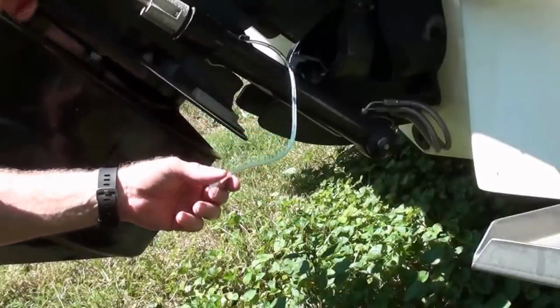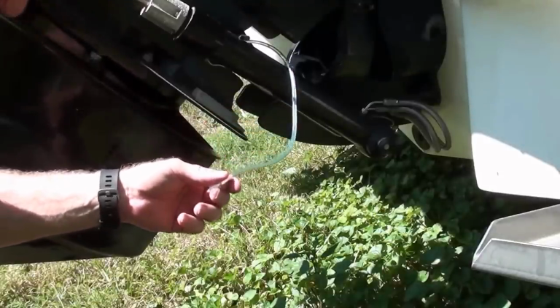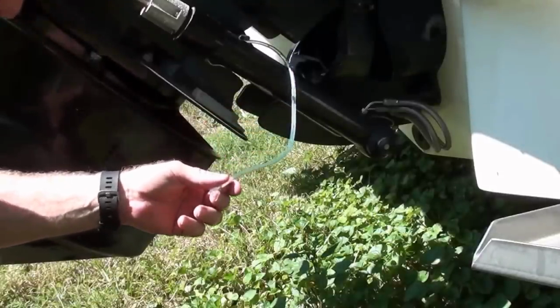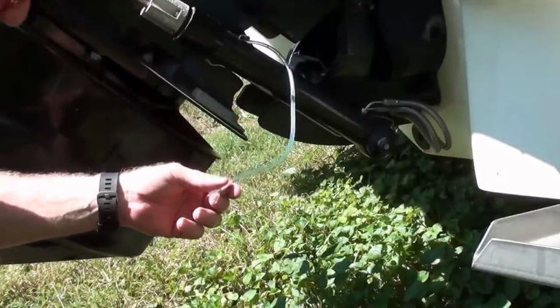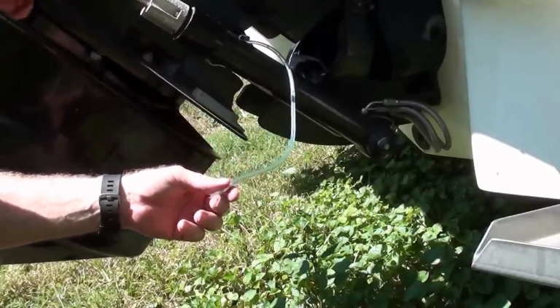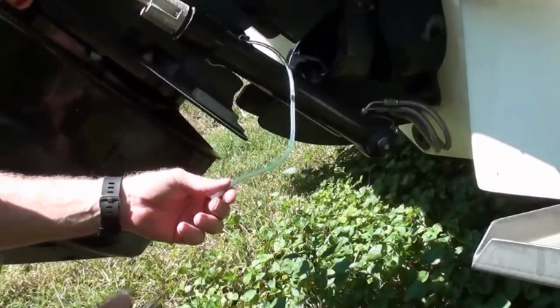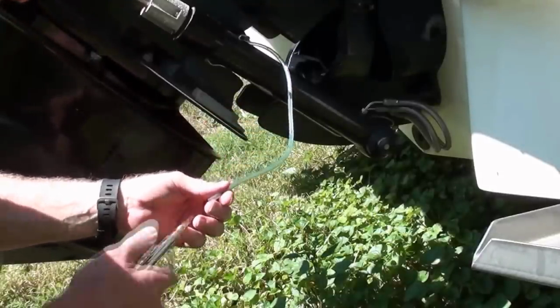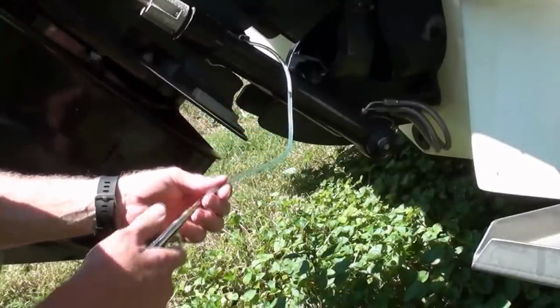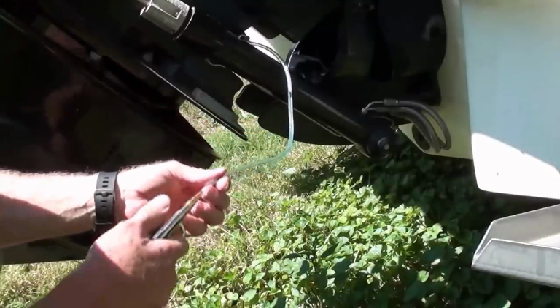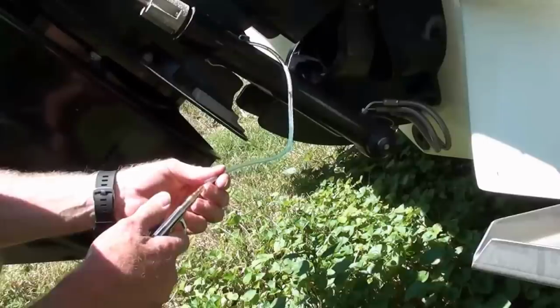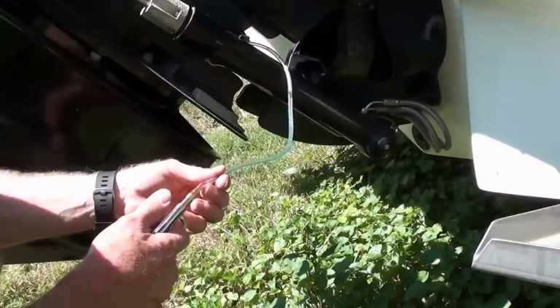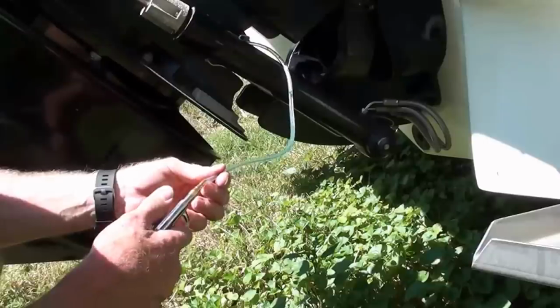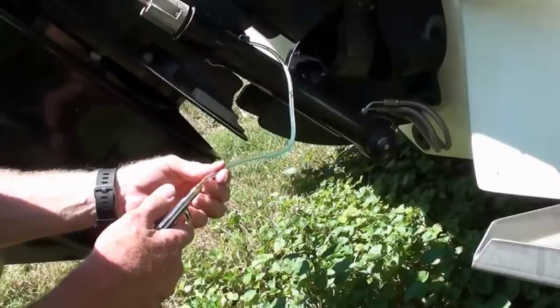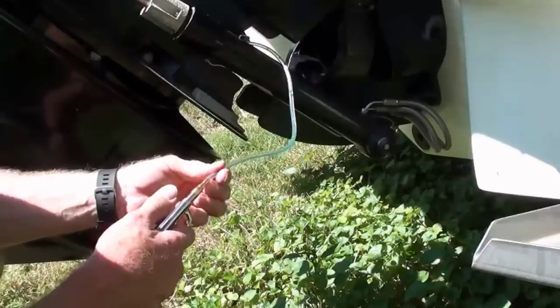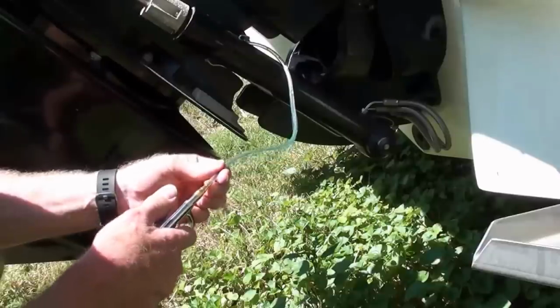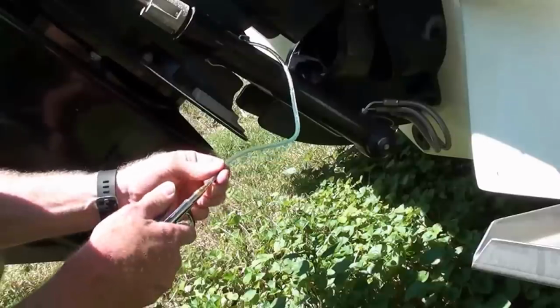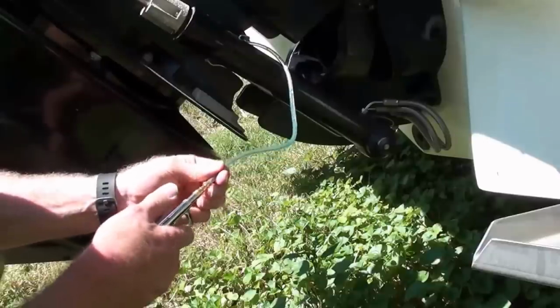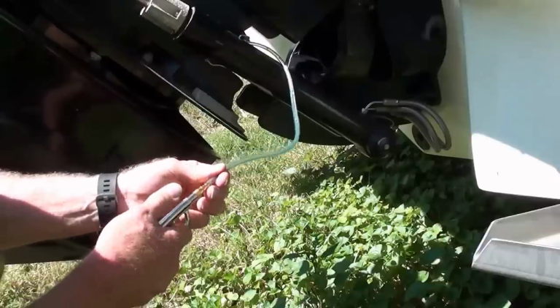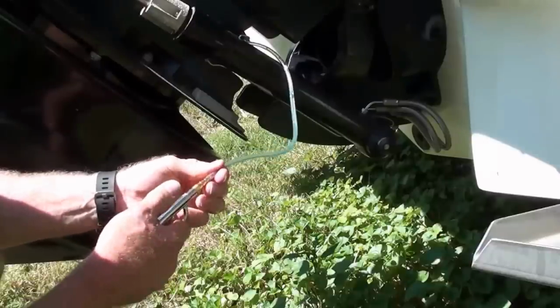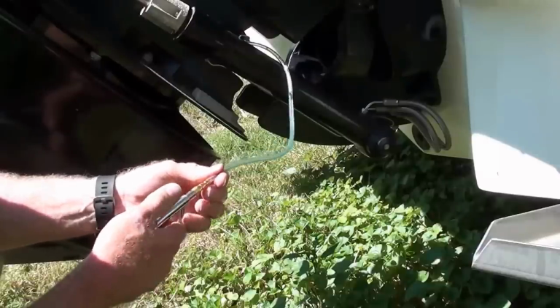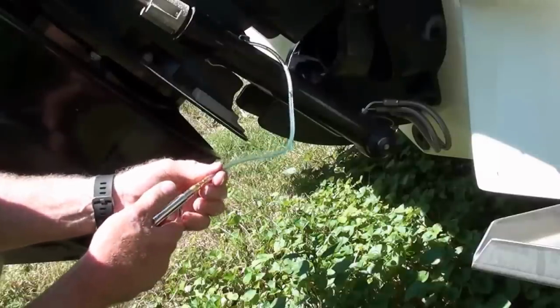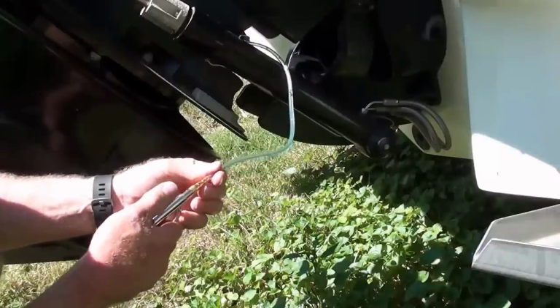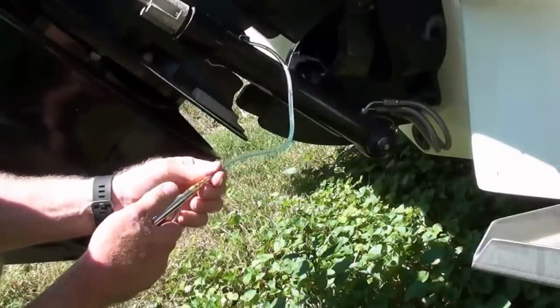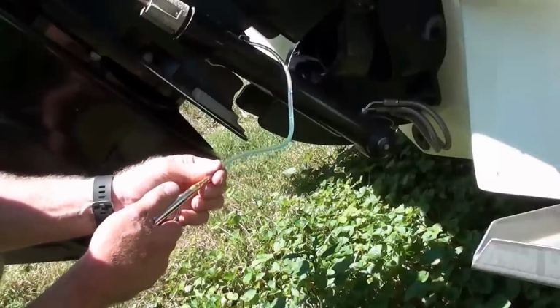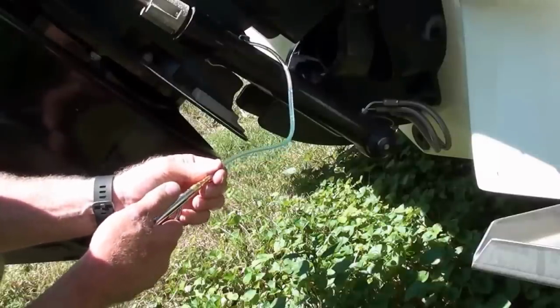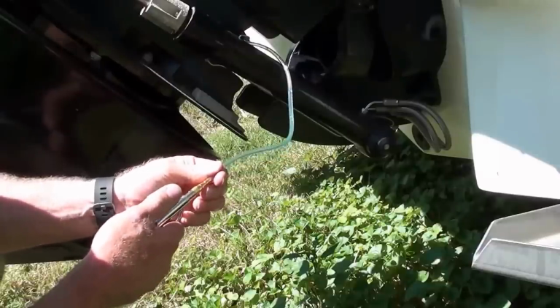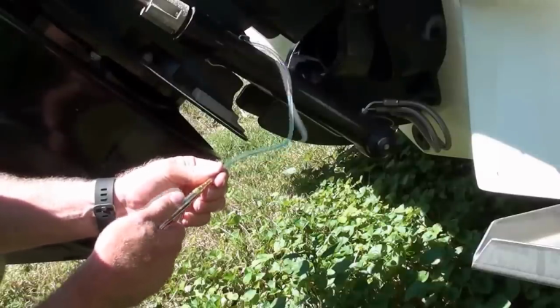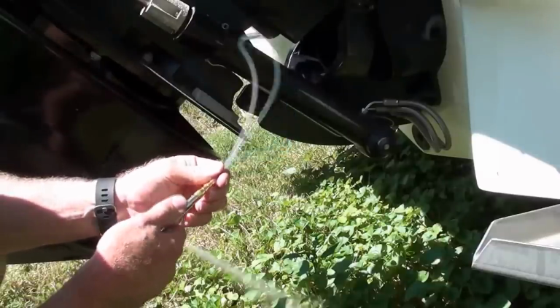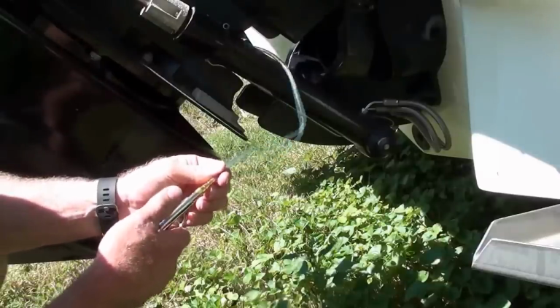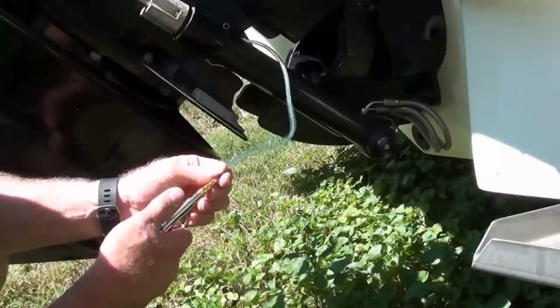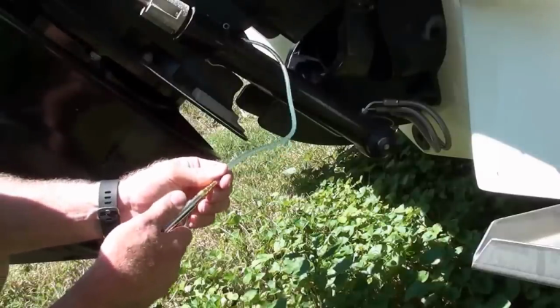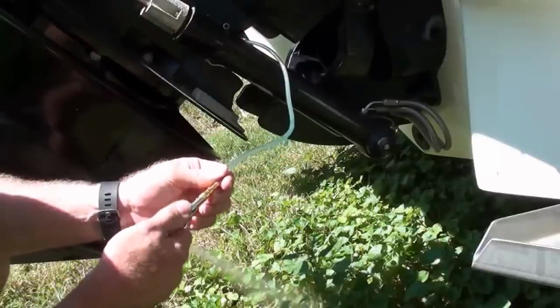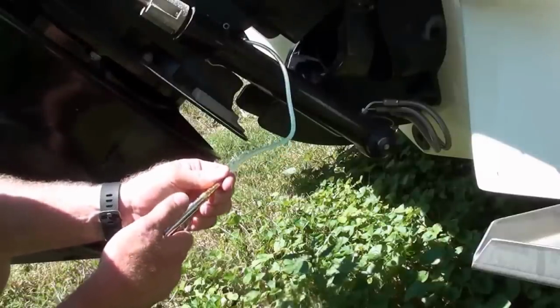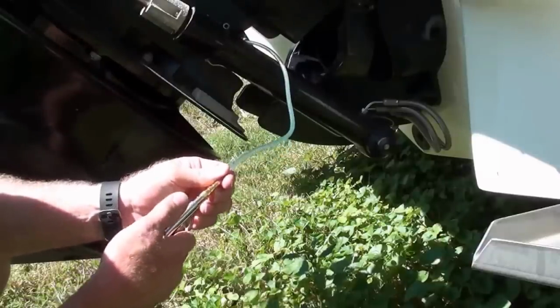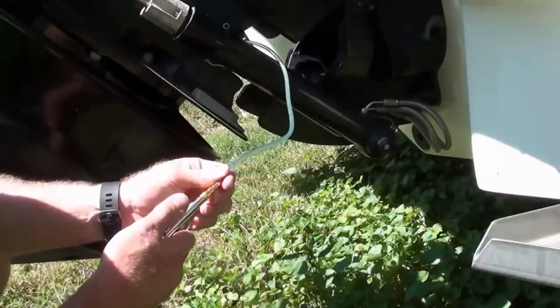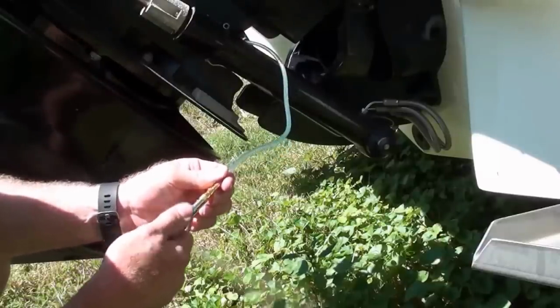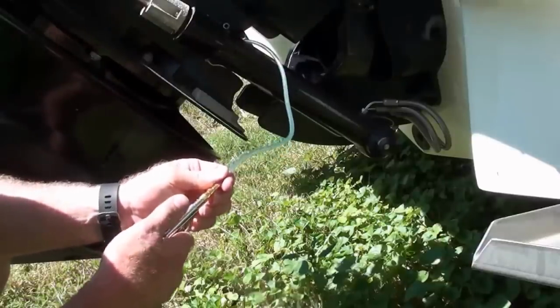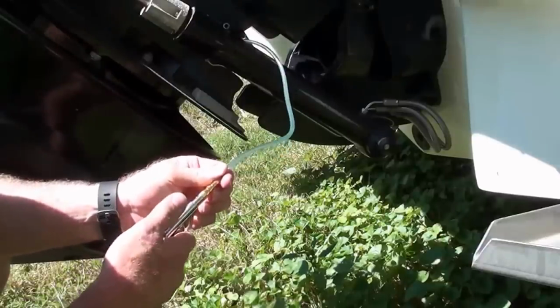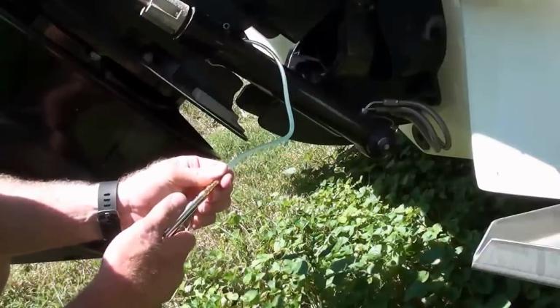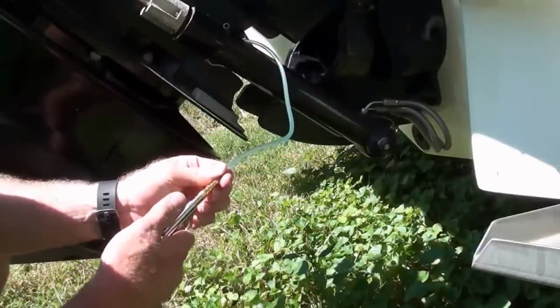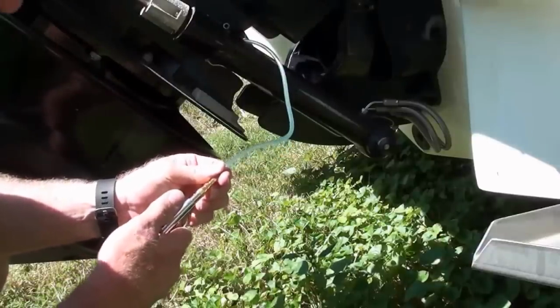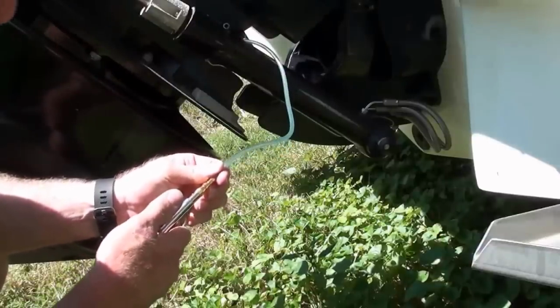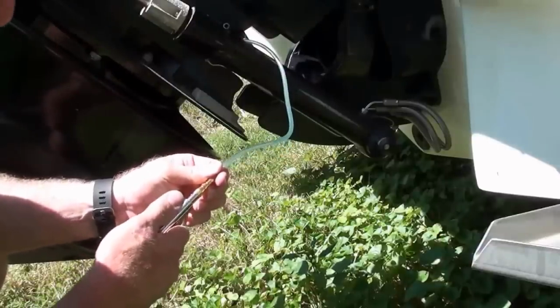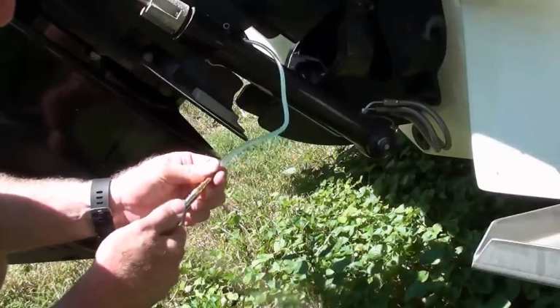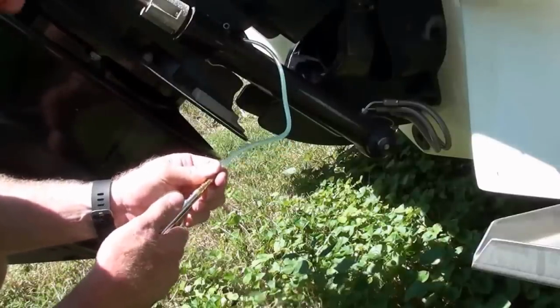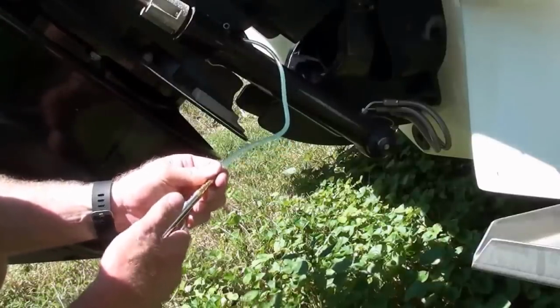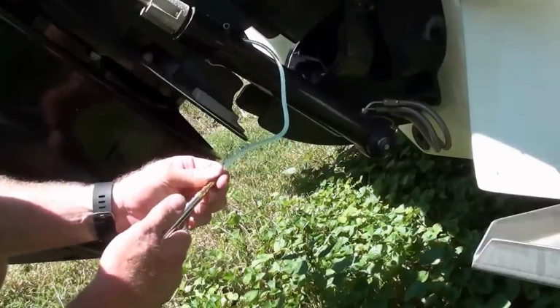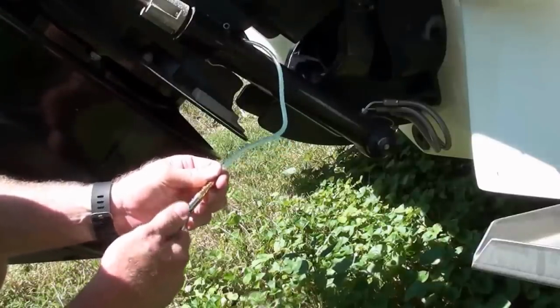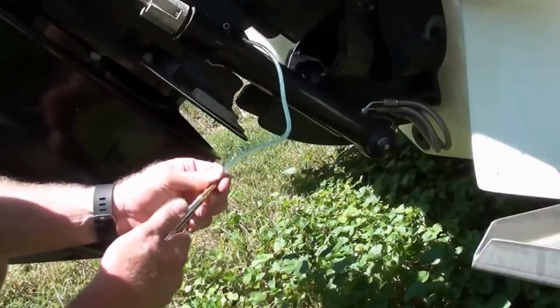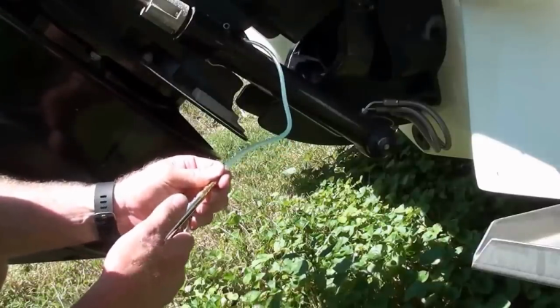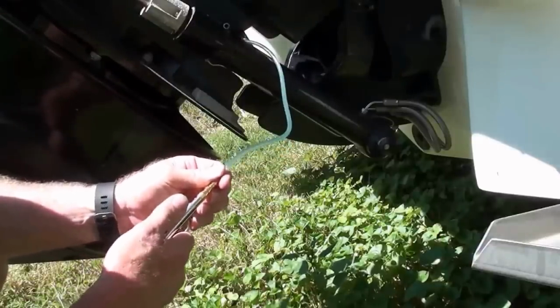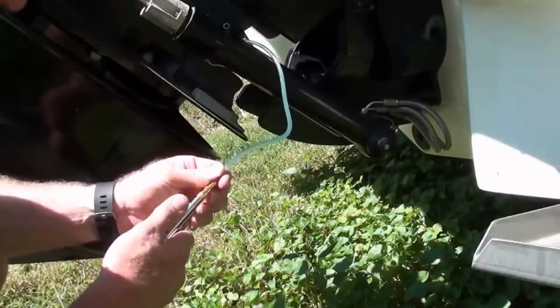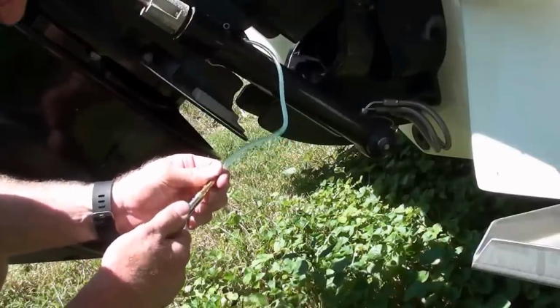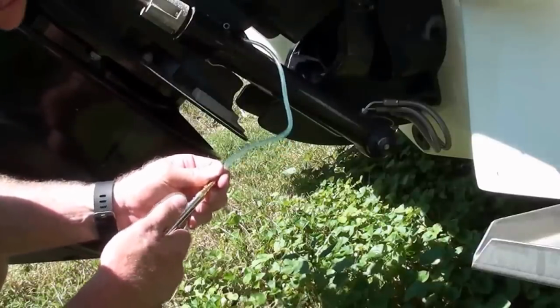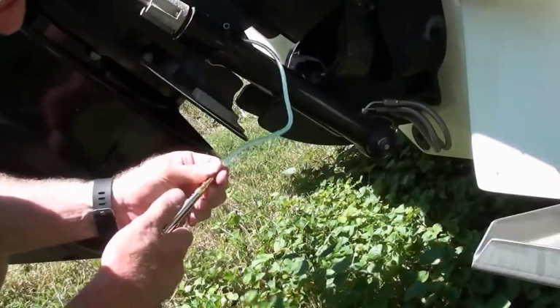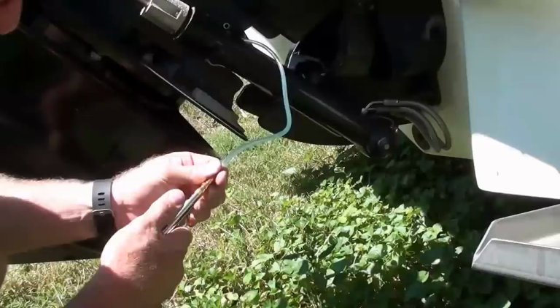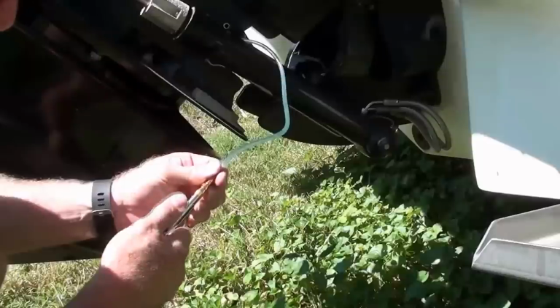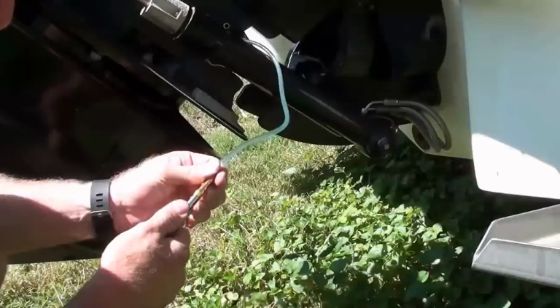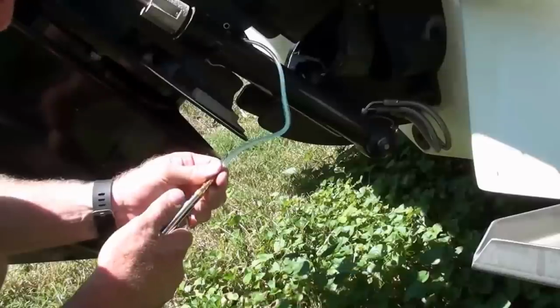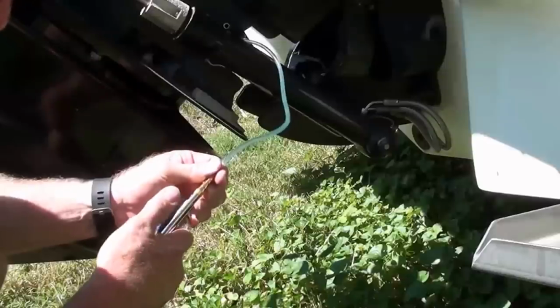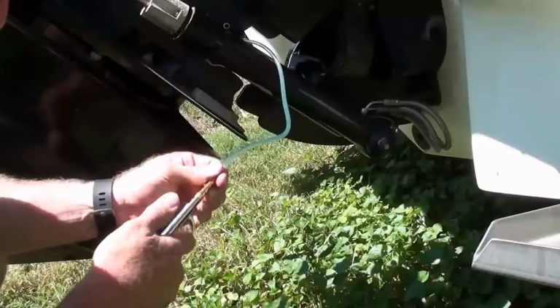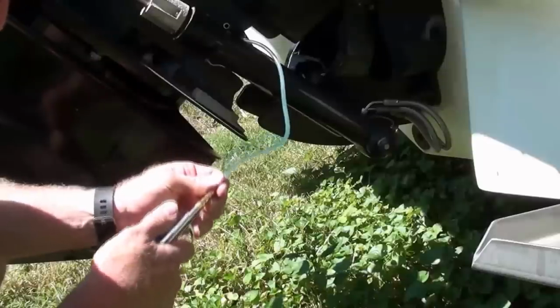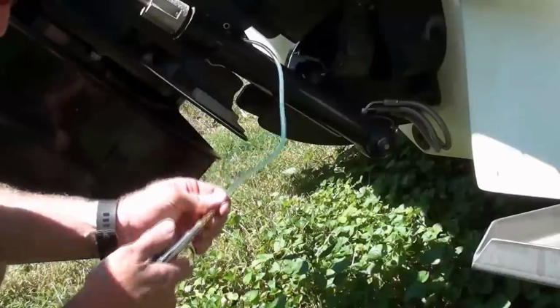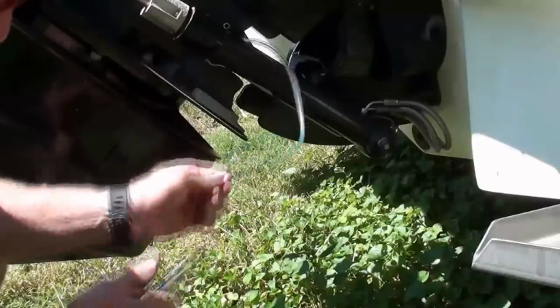Then I took the air compressor and blew it out, and you can see that the line is perfectly open now.